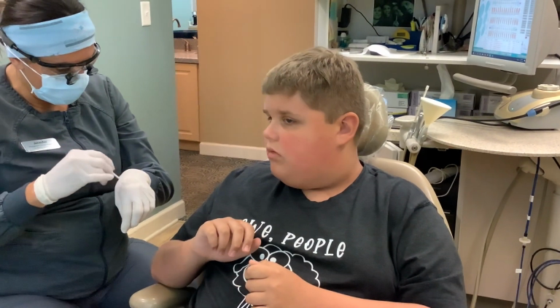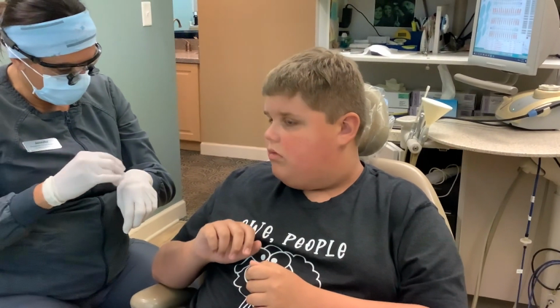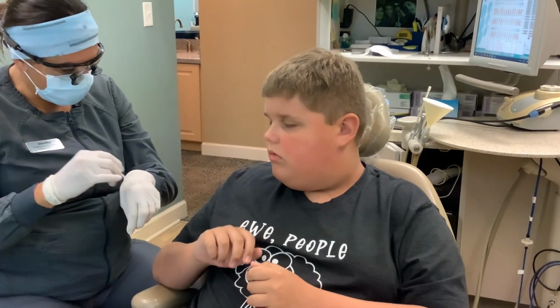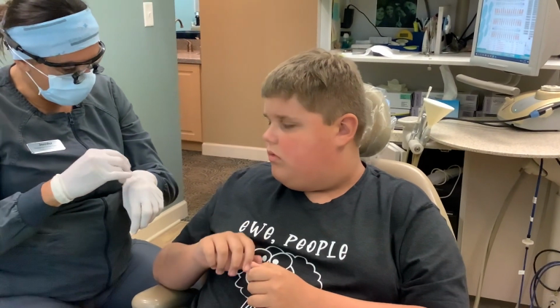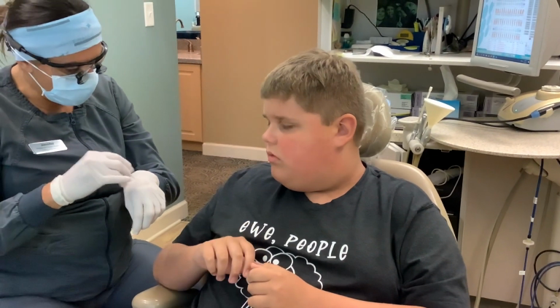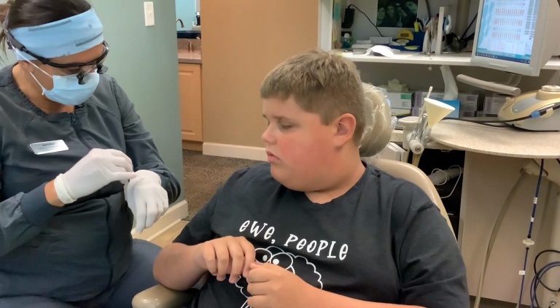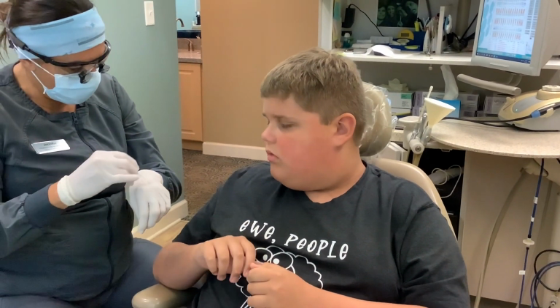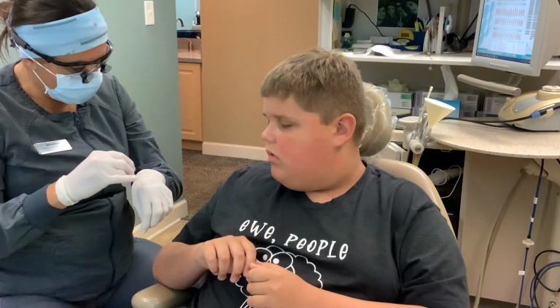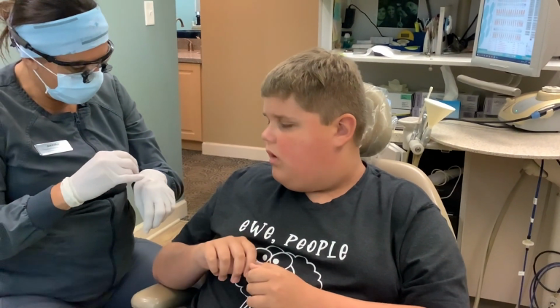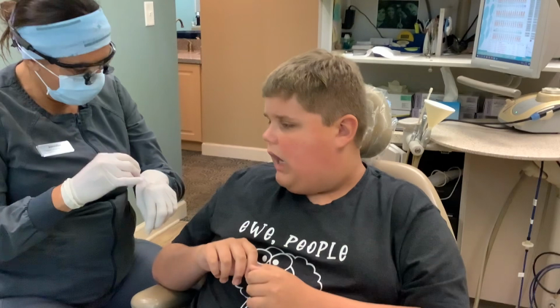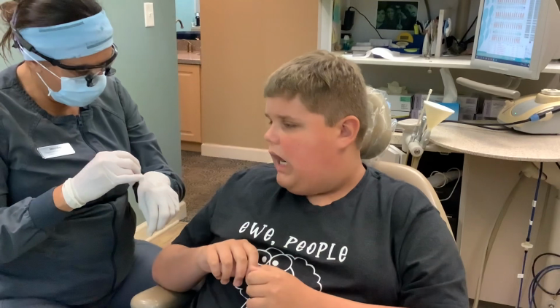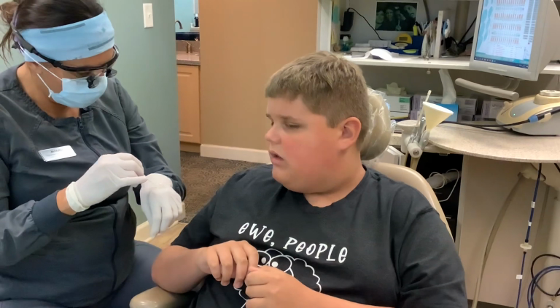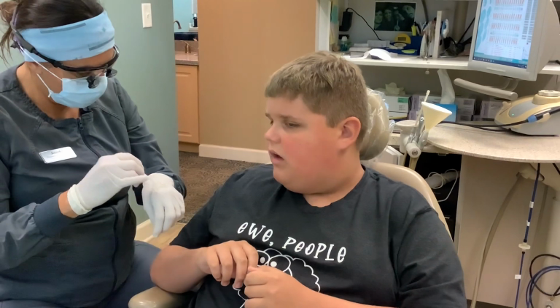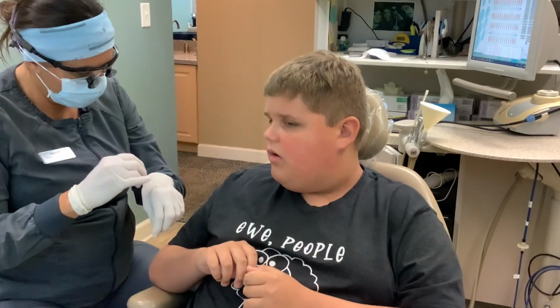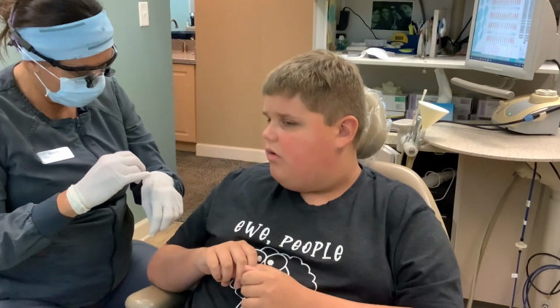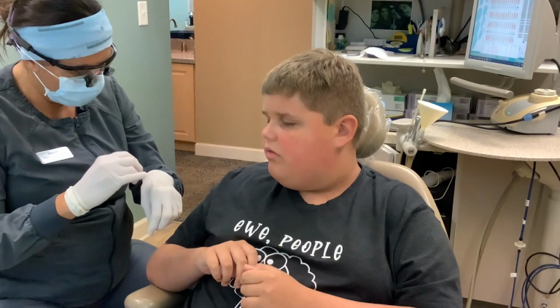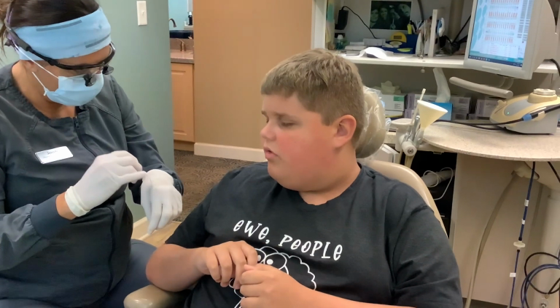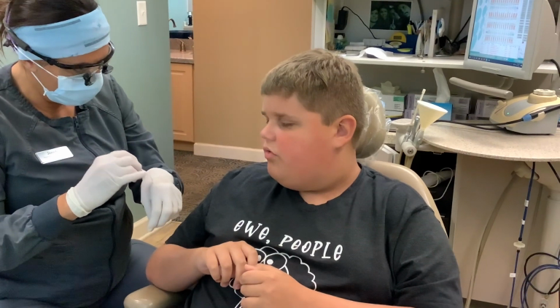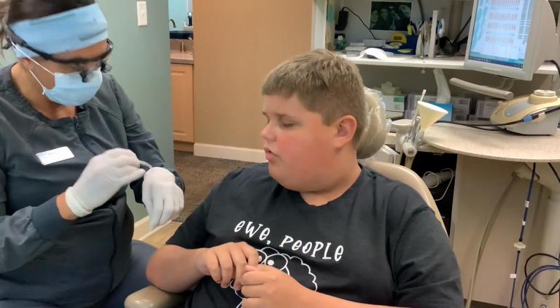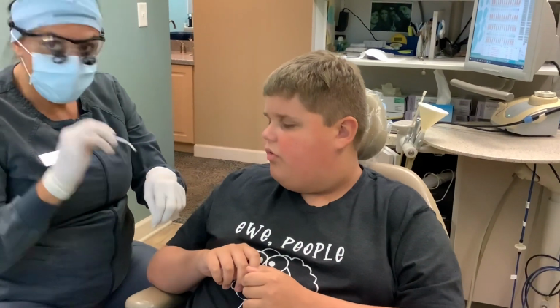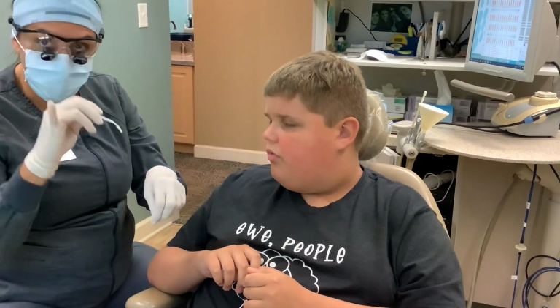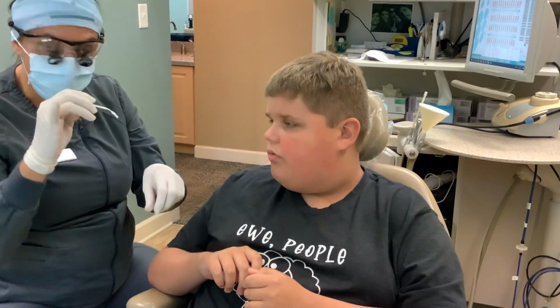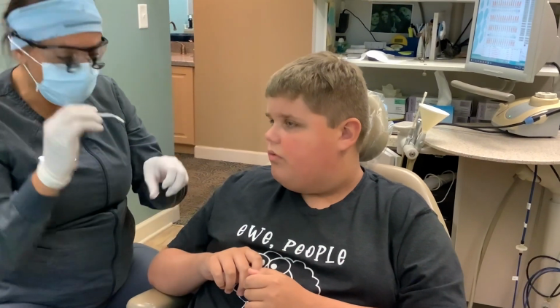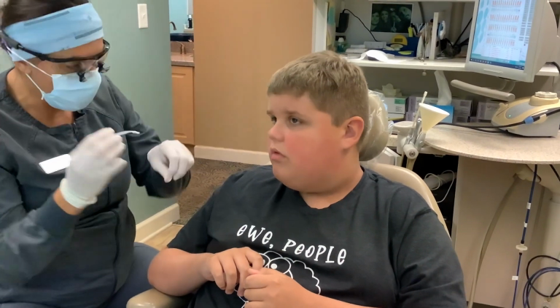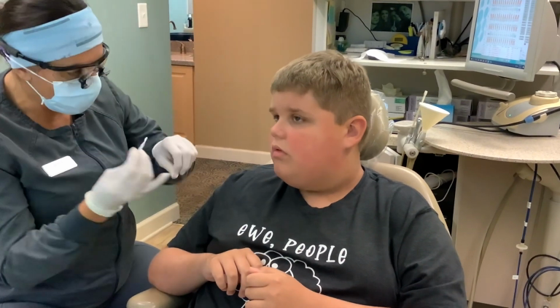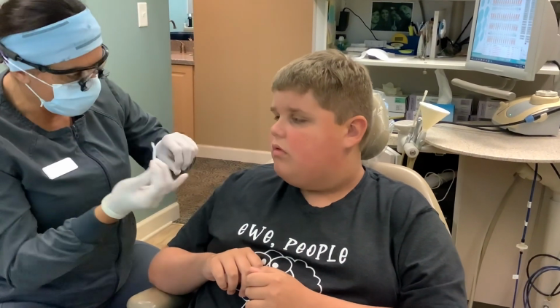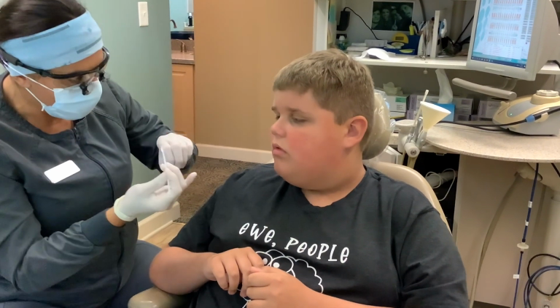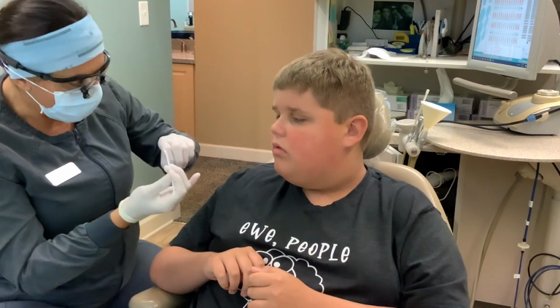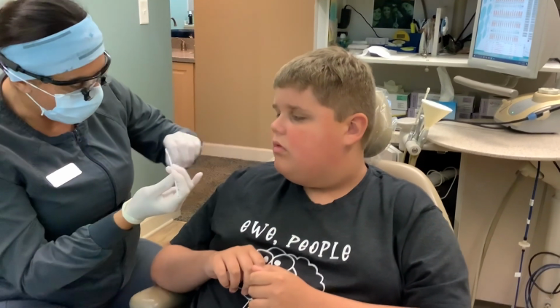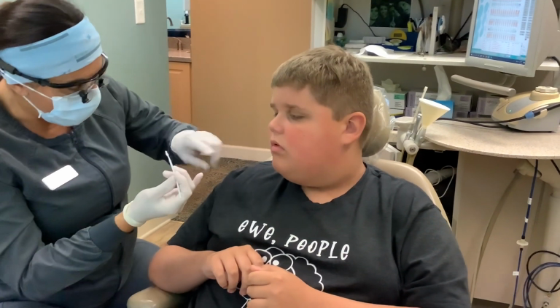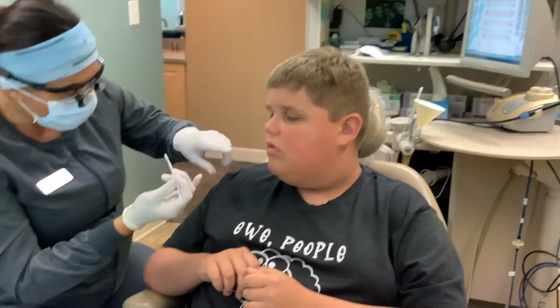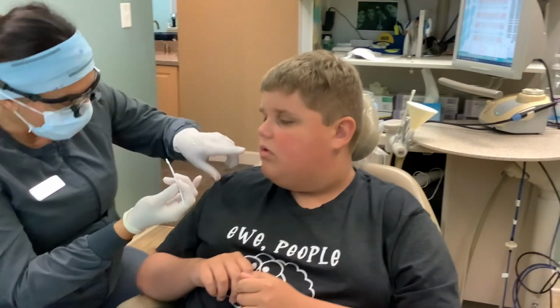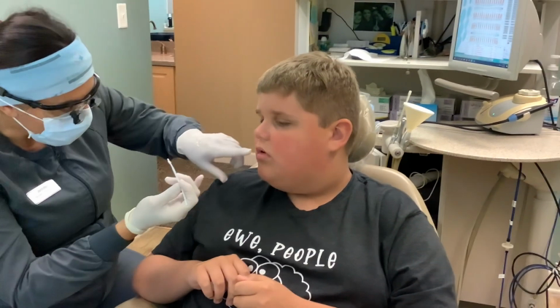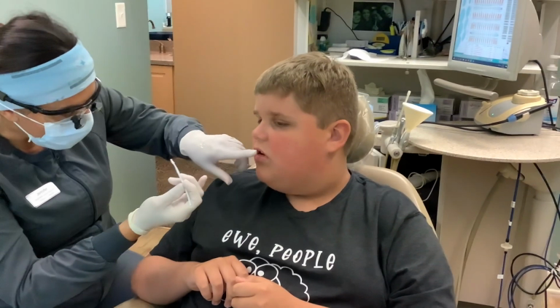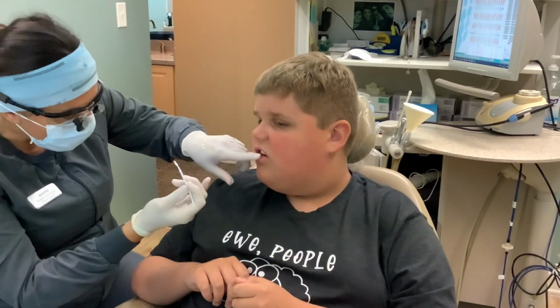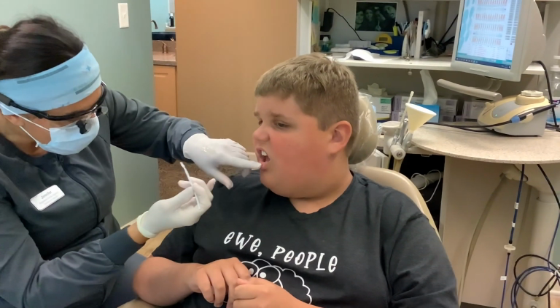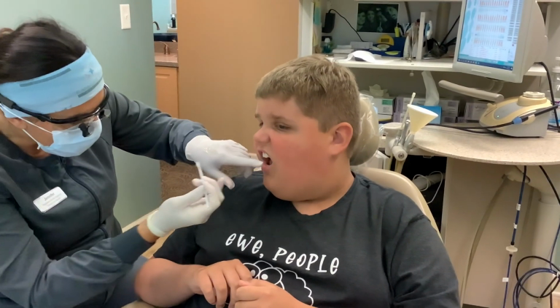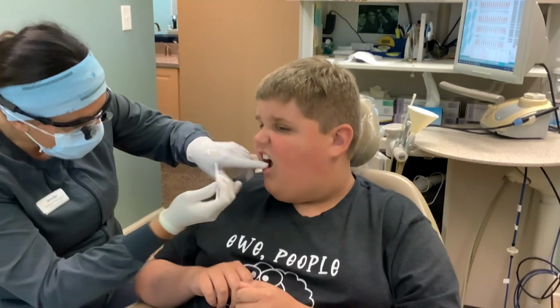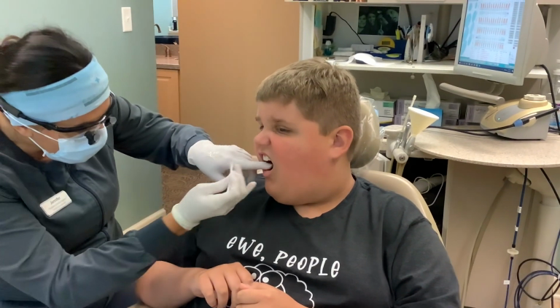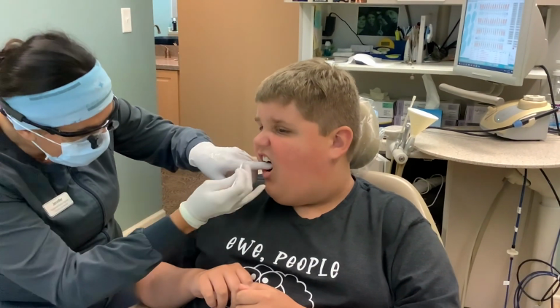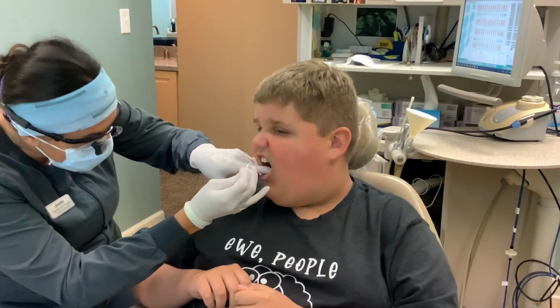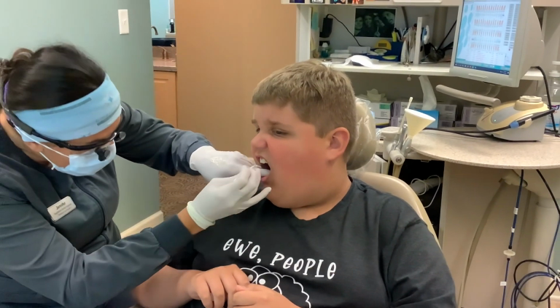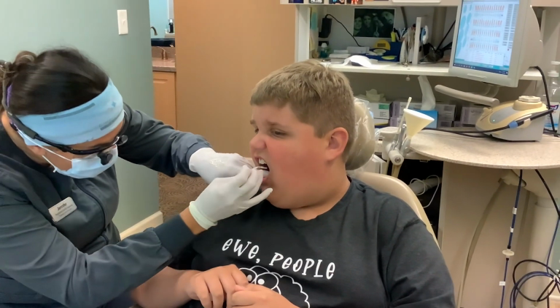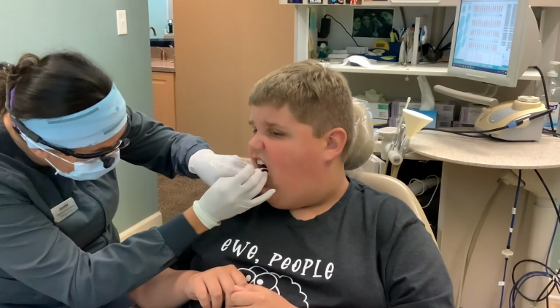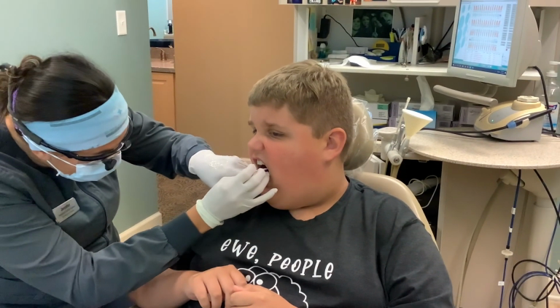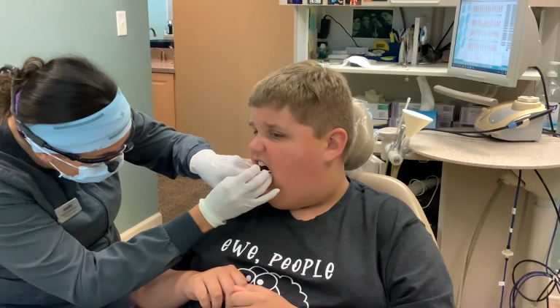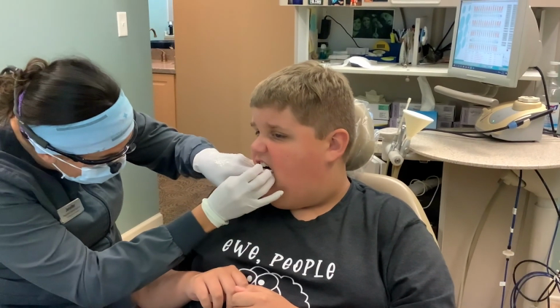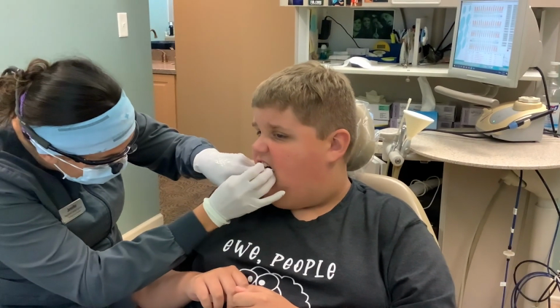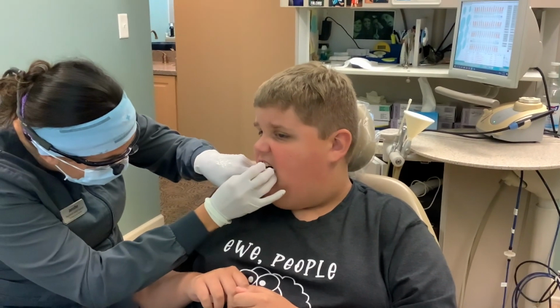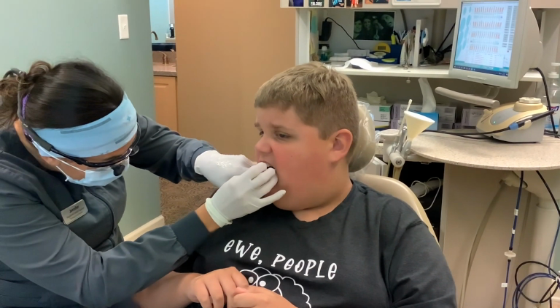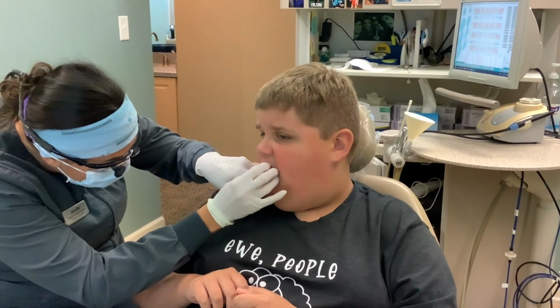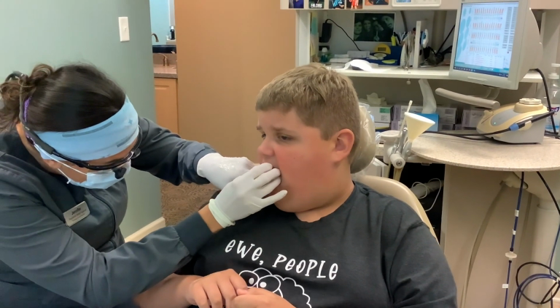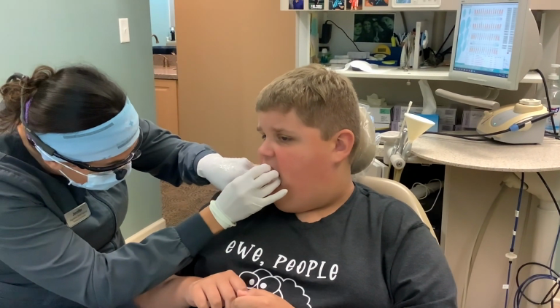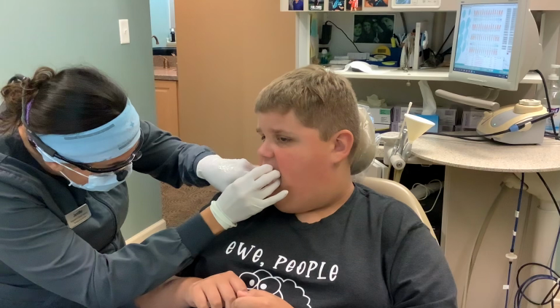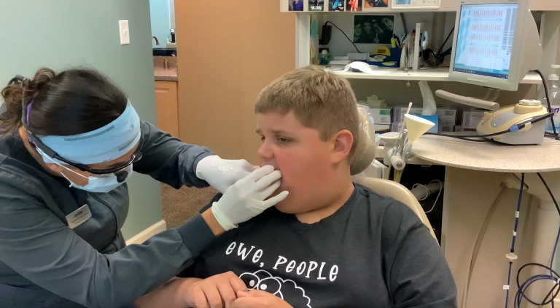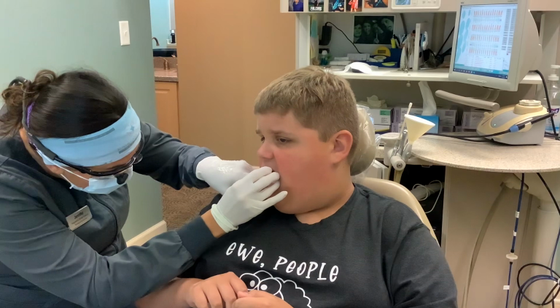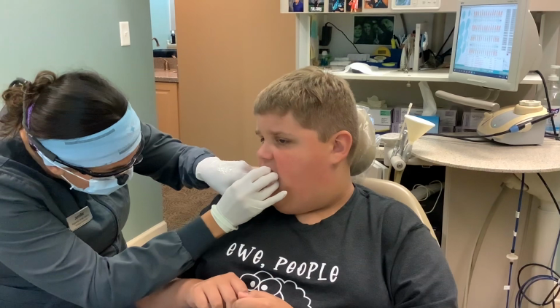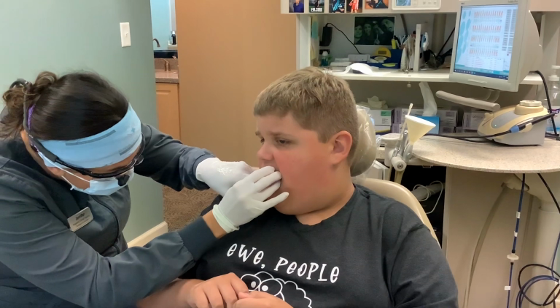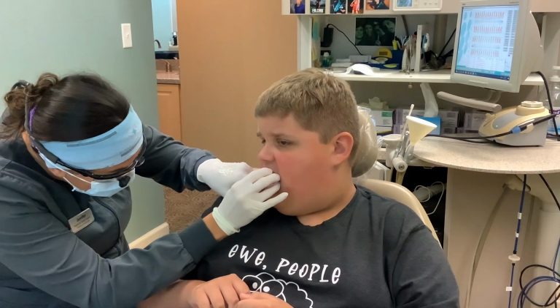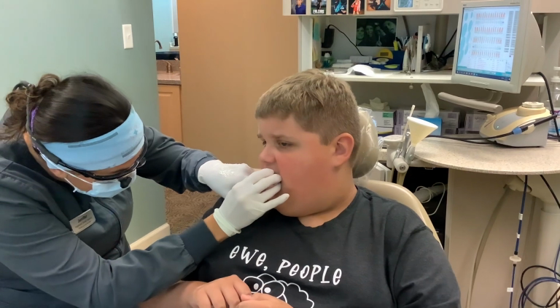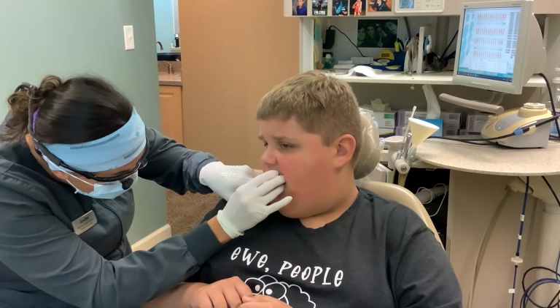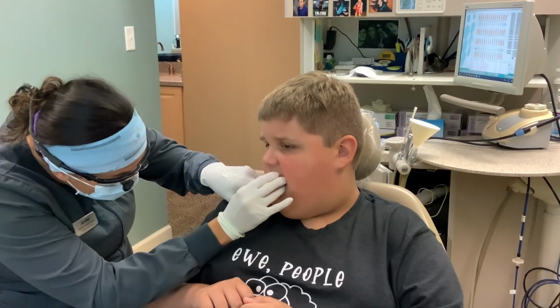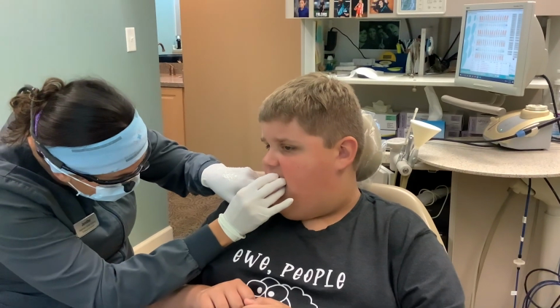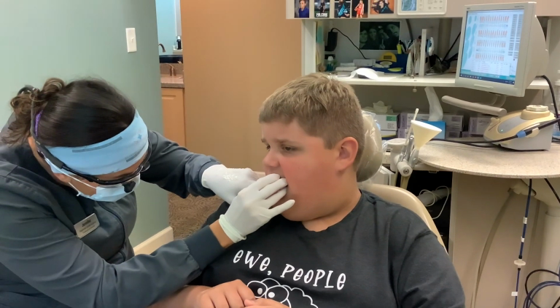Alright, ready, Freddy? Let's go. Let's go to two. We've got a video for later. Pink, pink, pink.